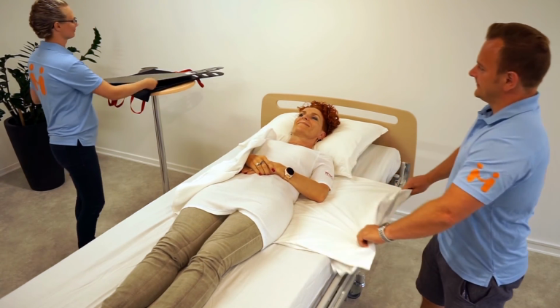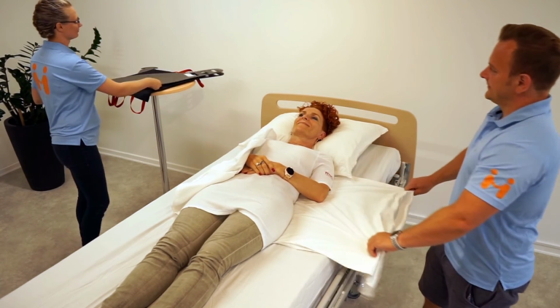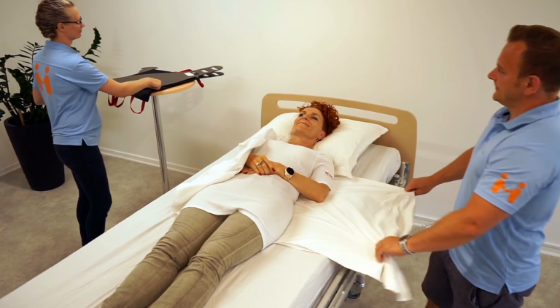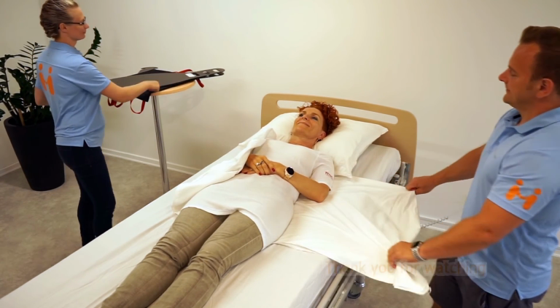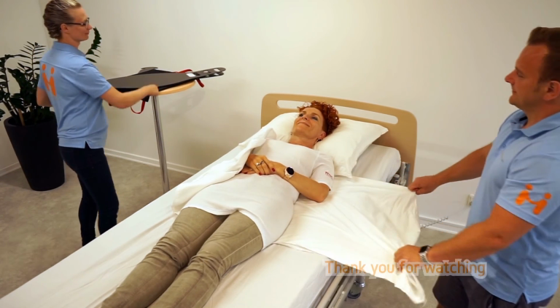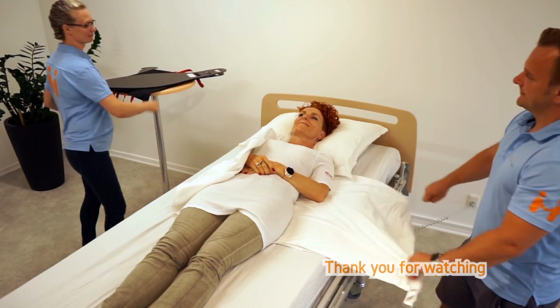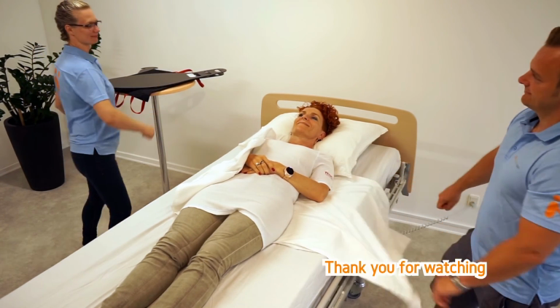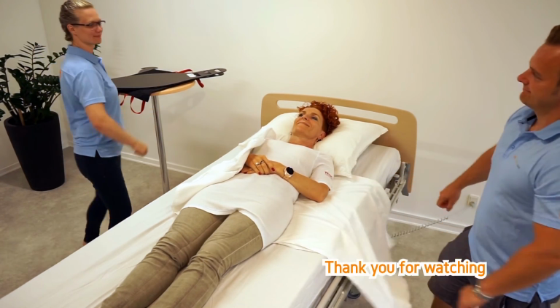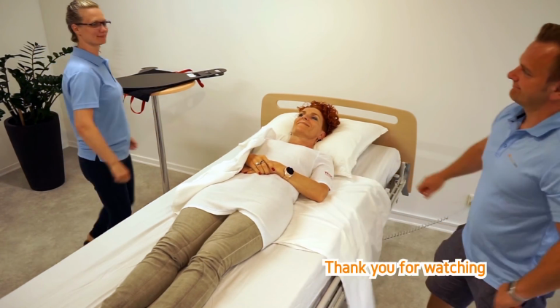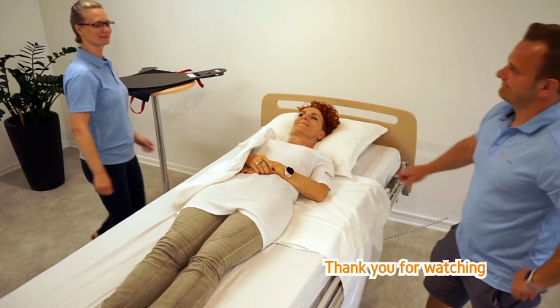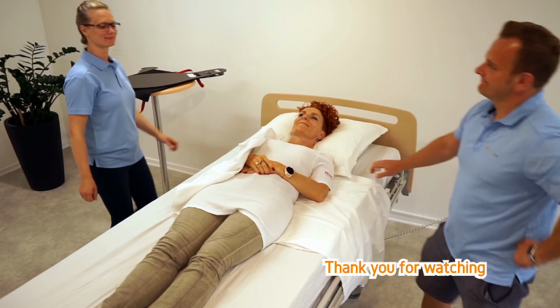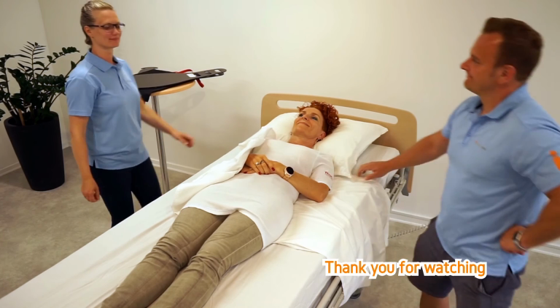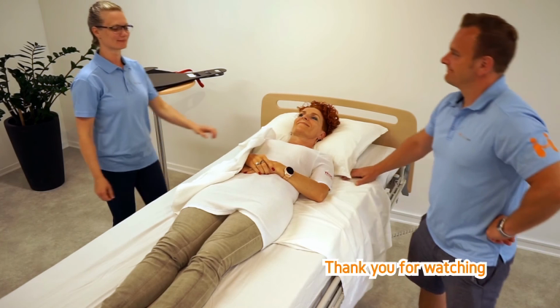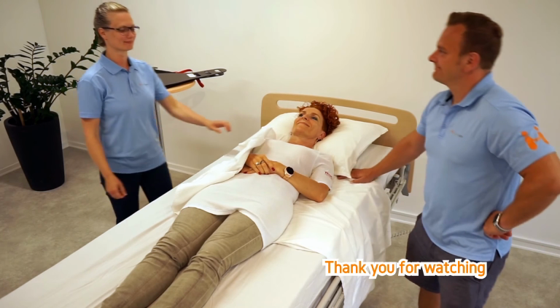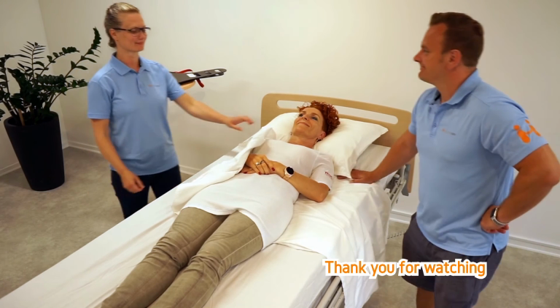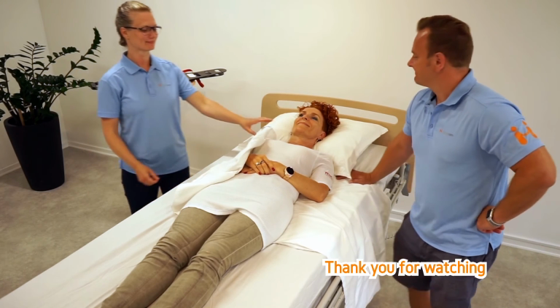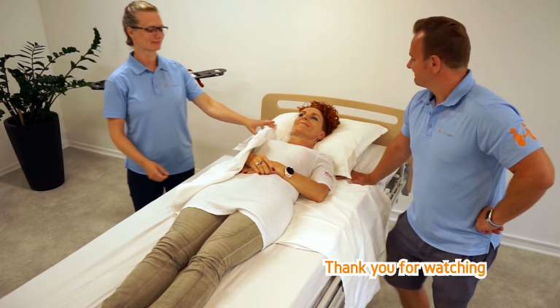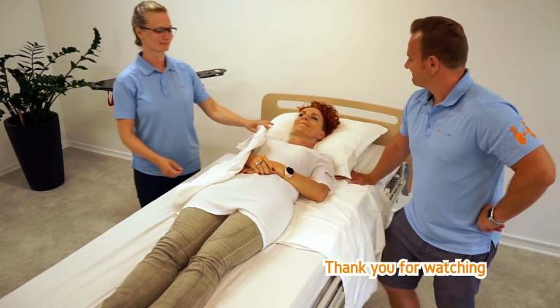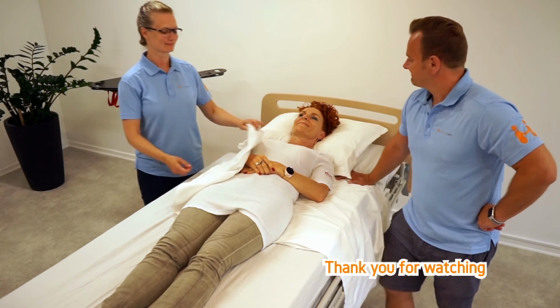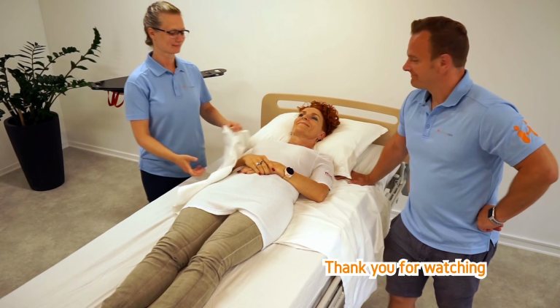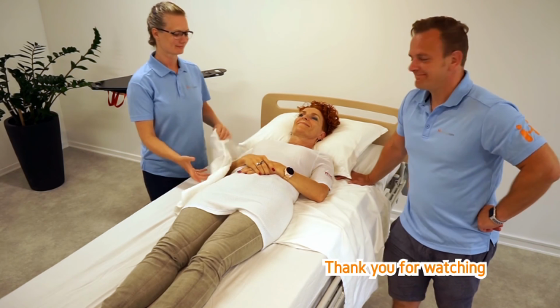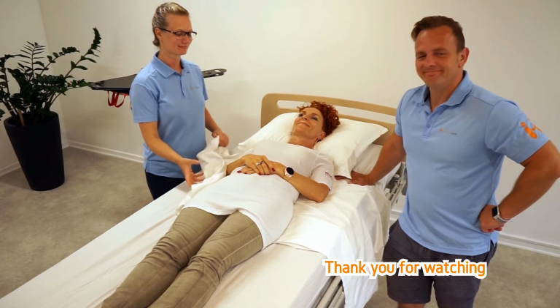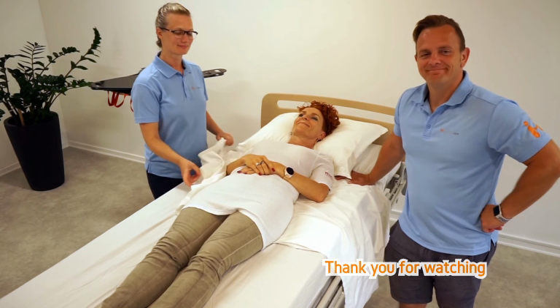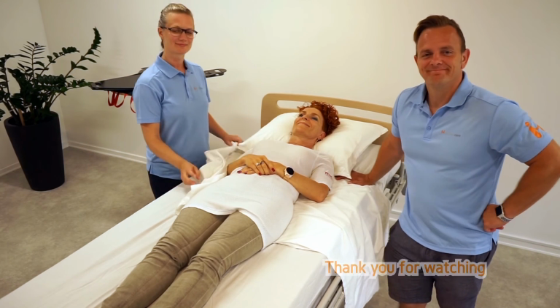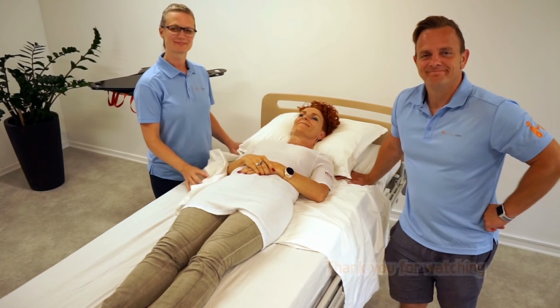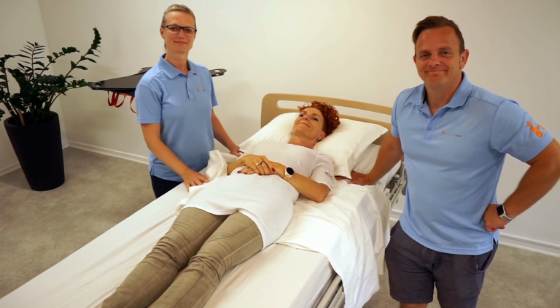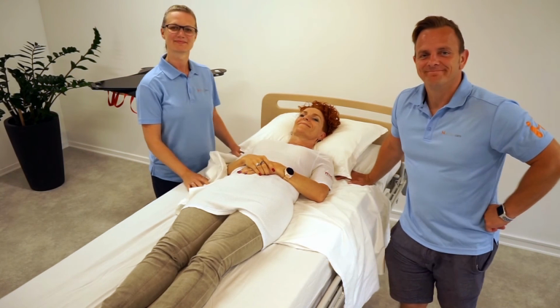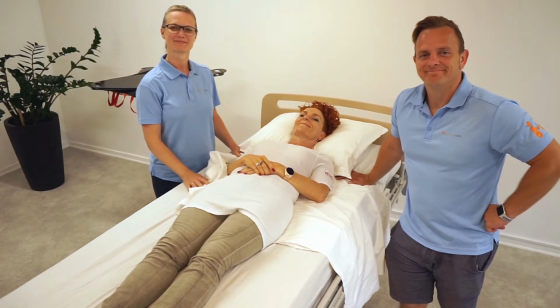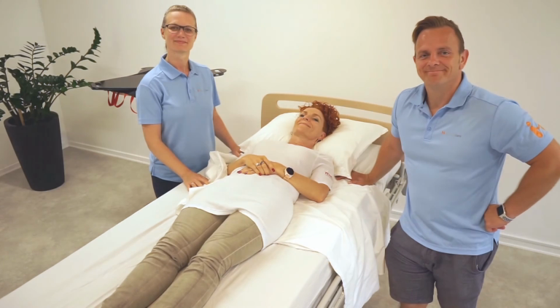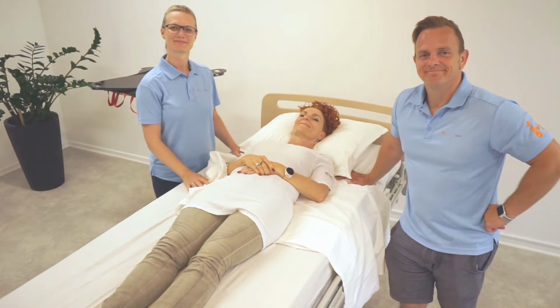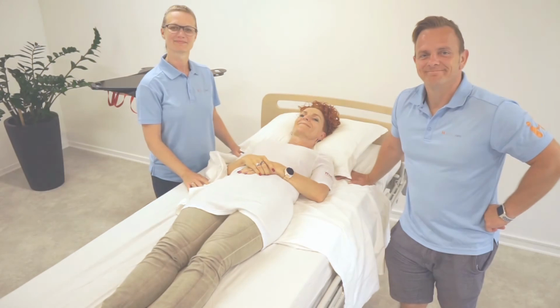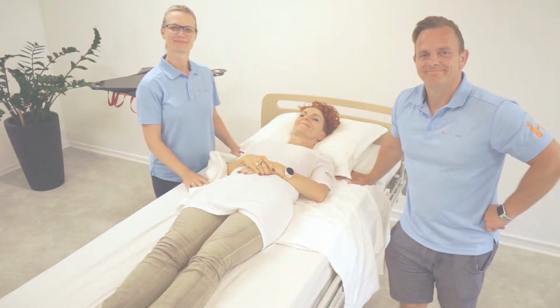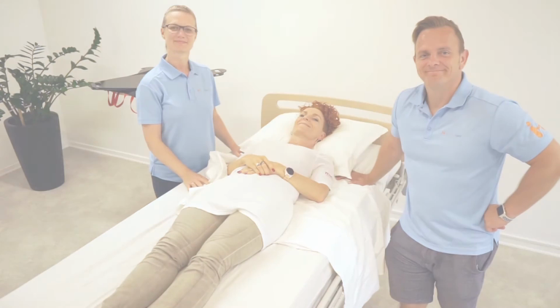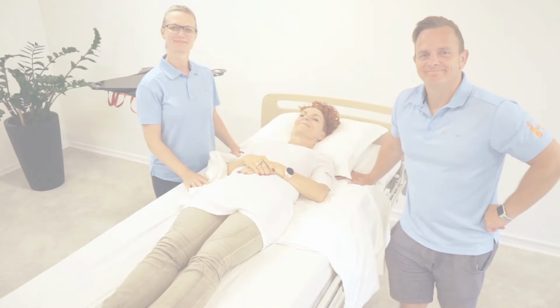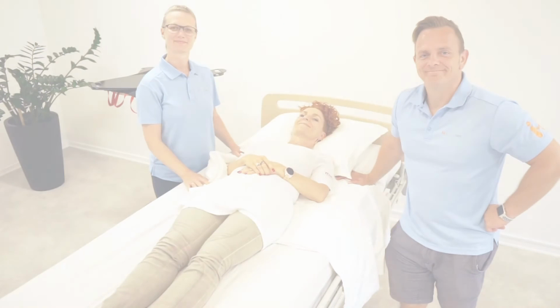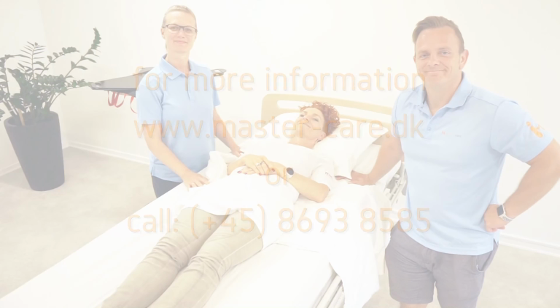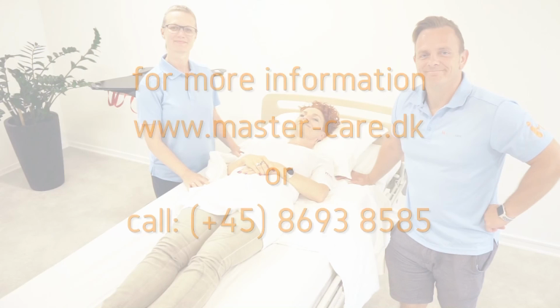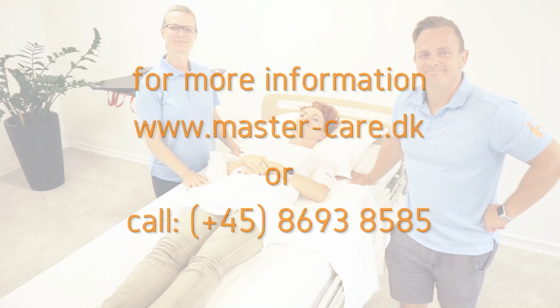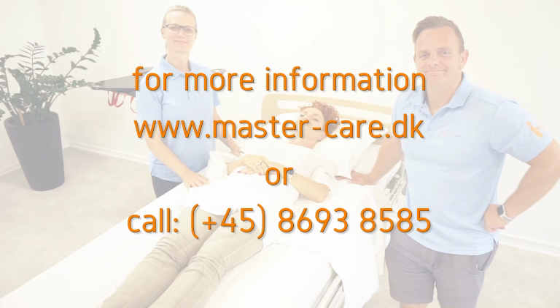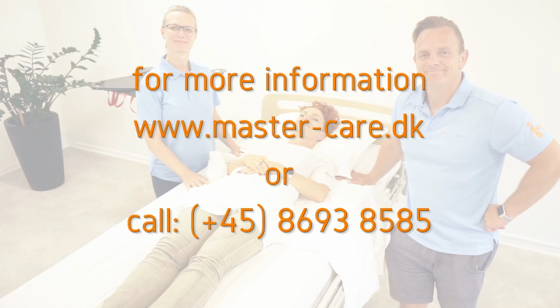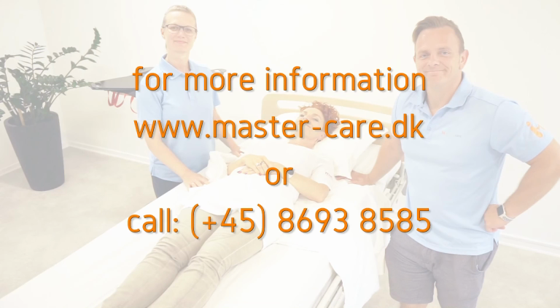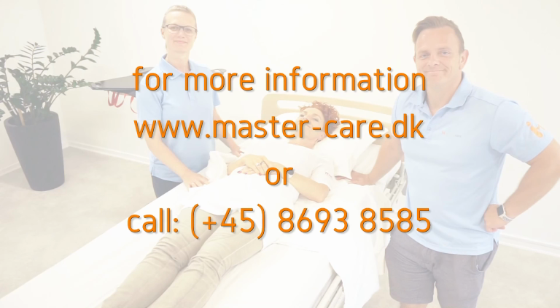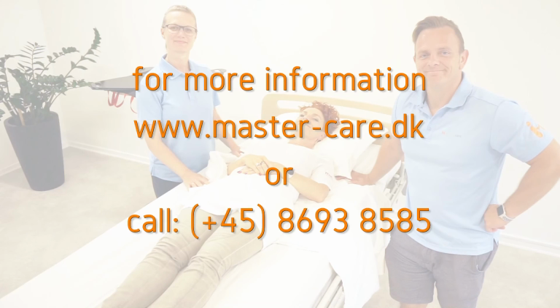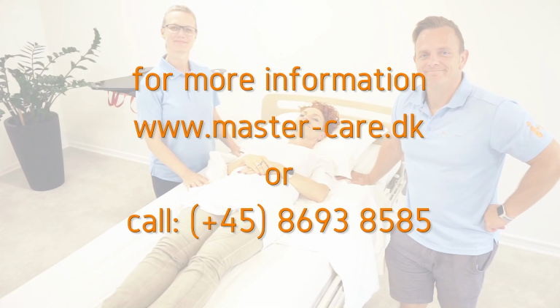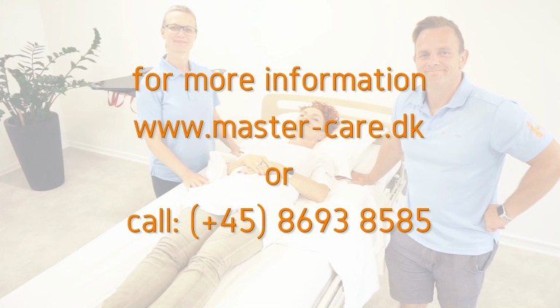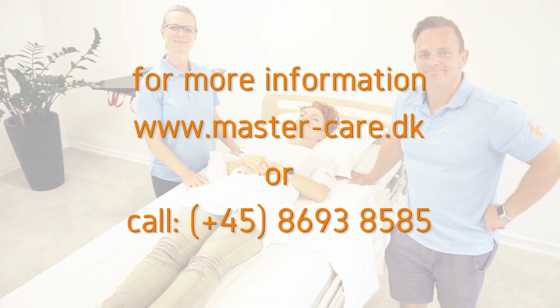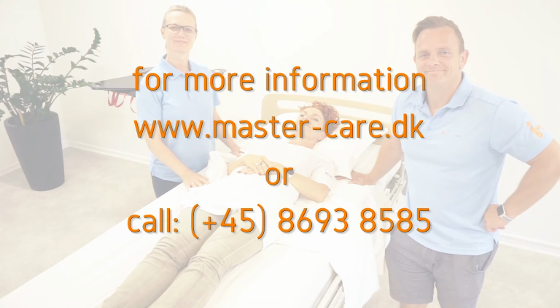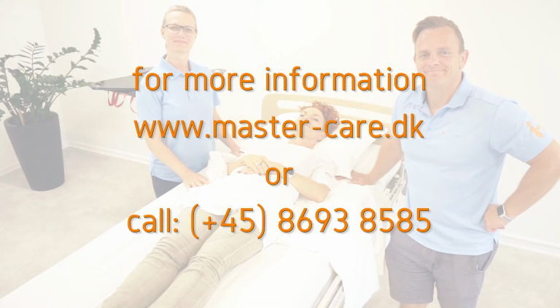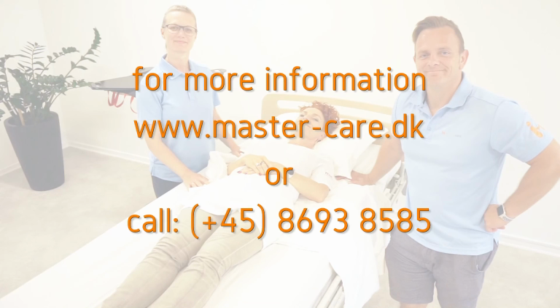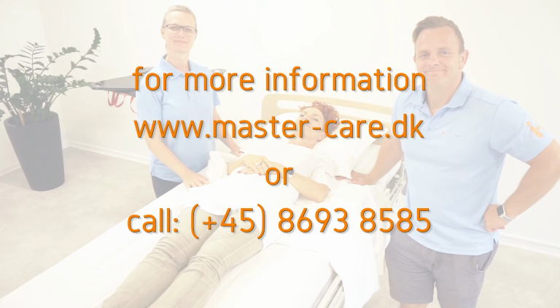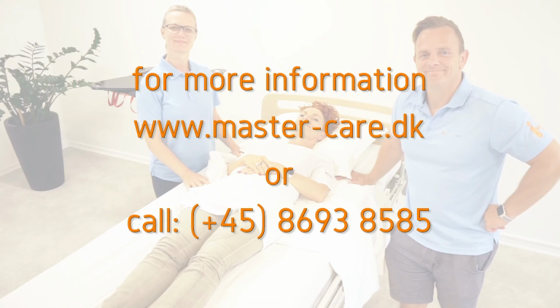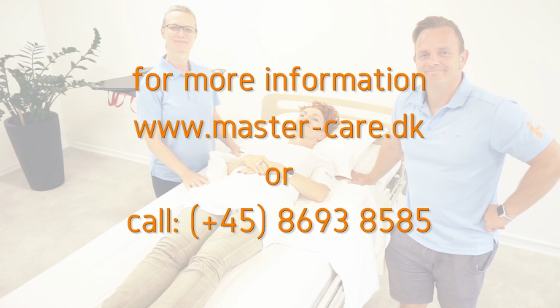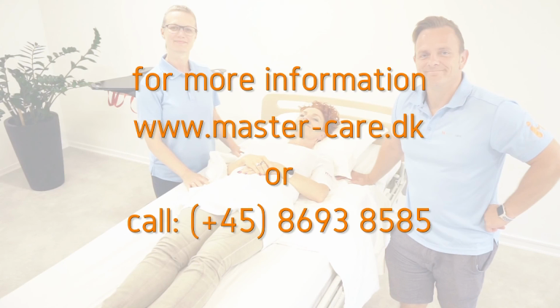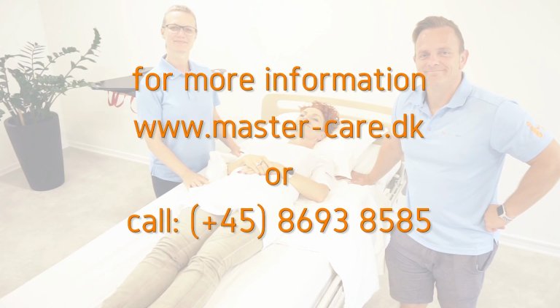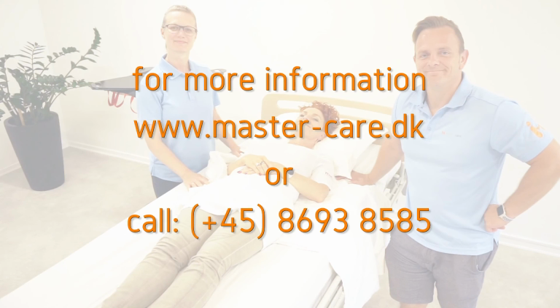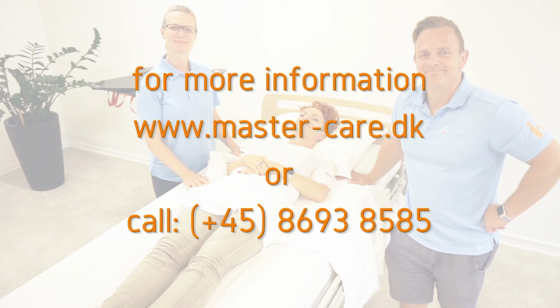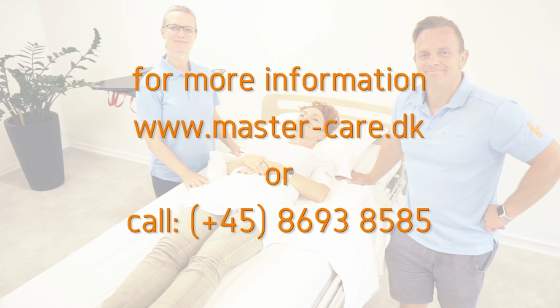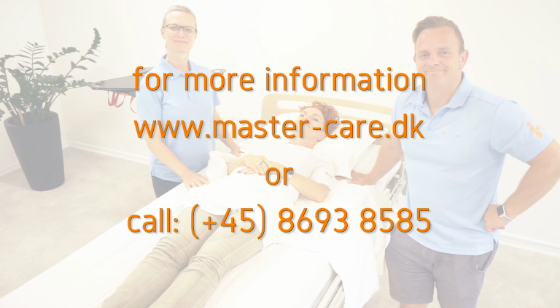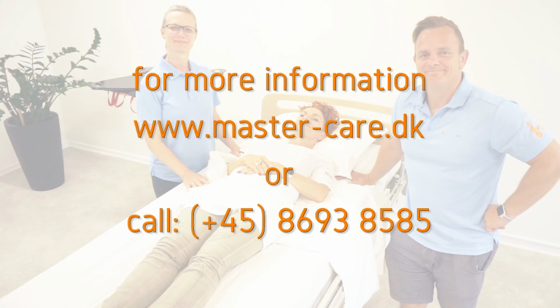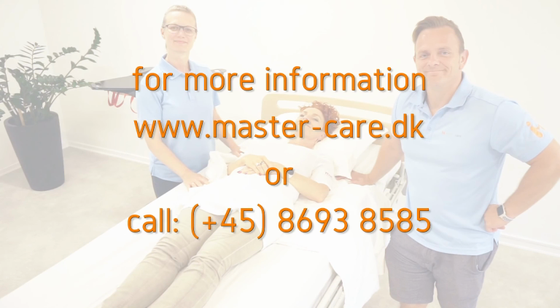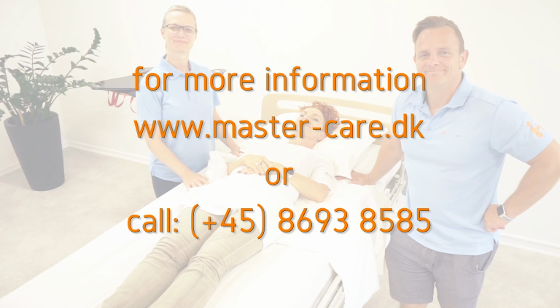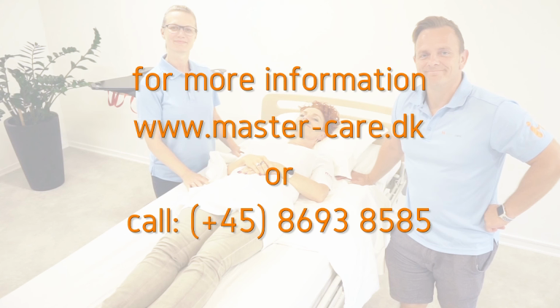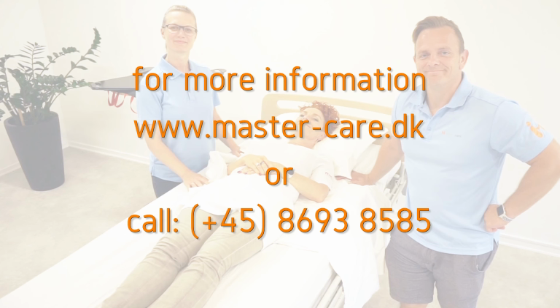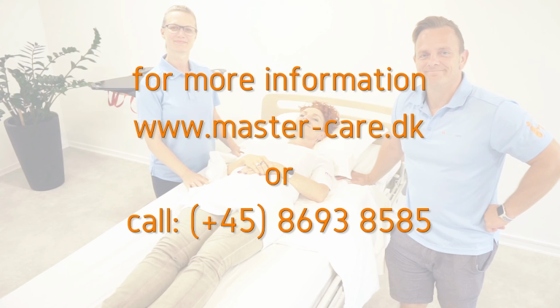Thank you for watching. For further information, go to MasterCare.dk or call. We're ready to help you!